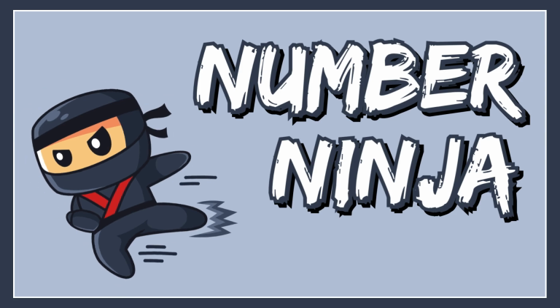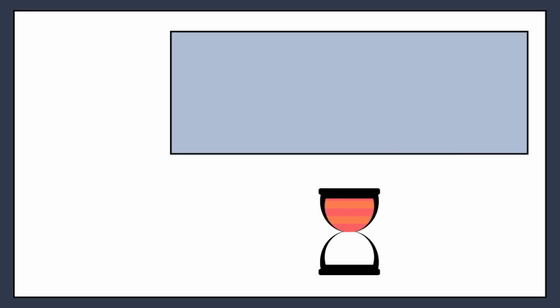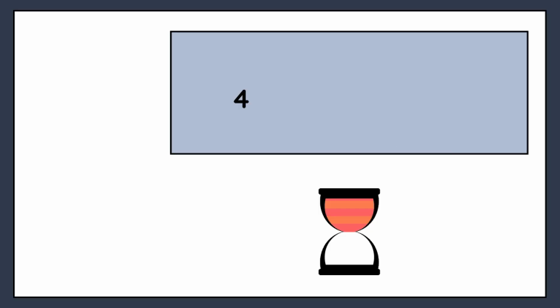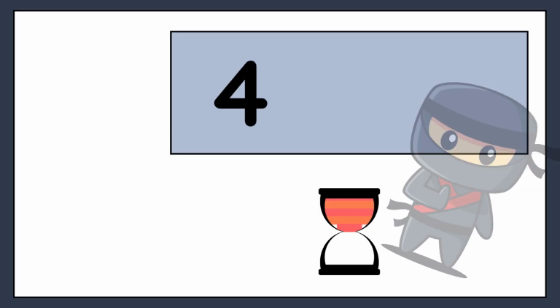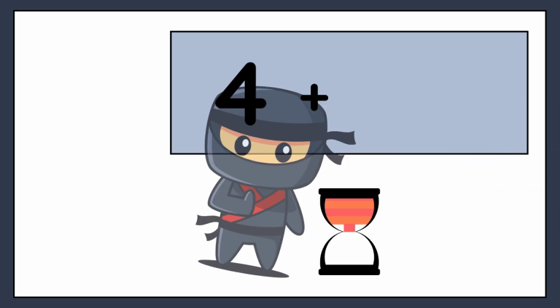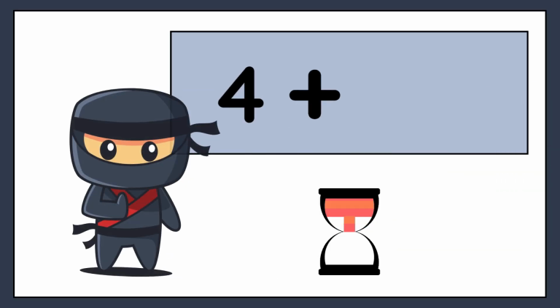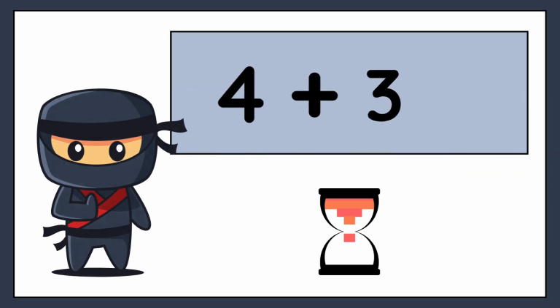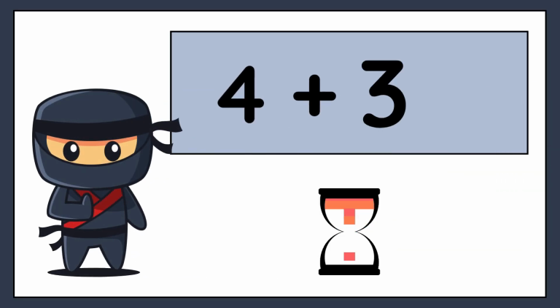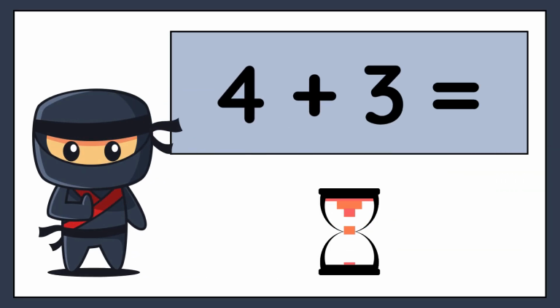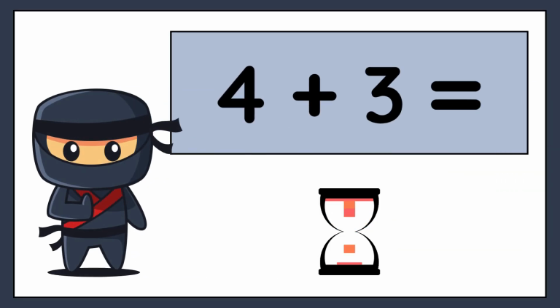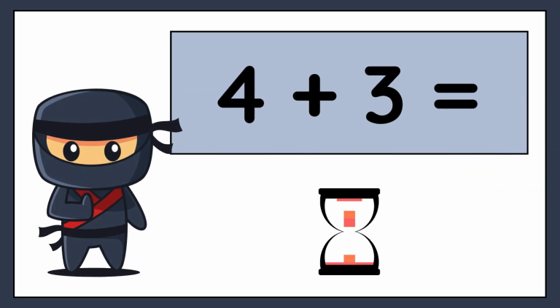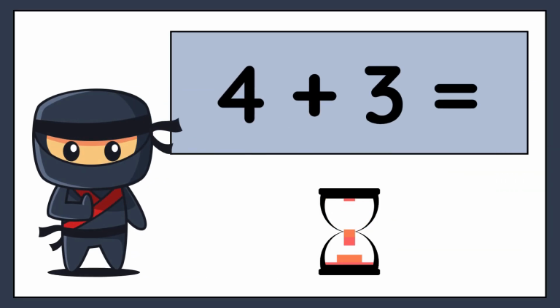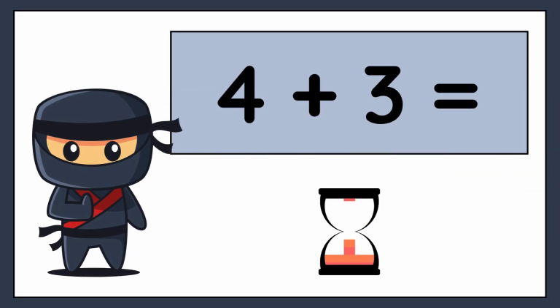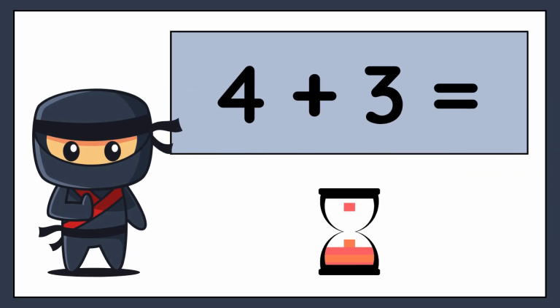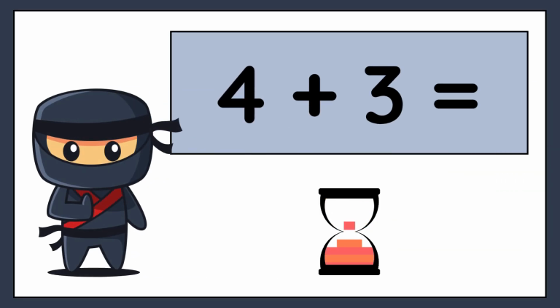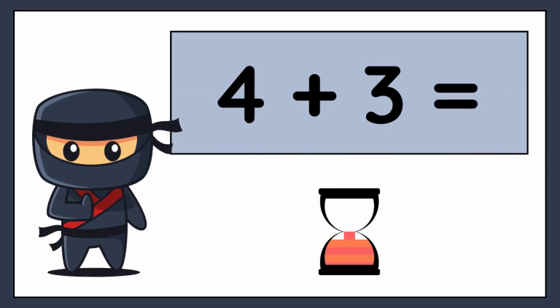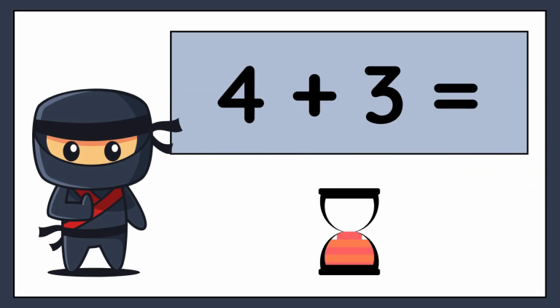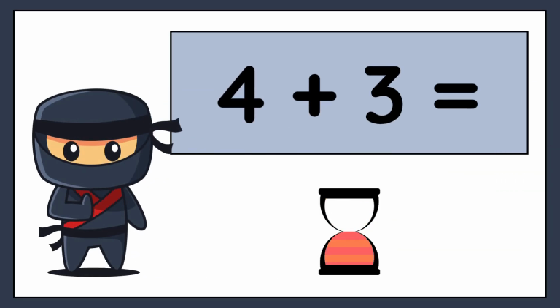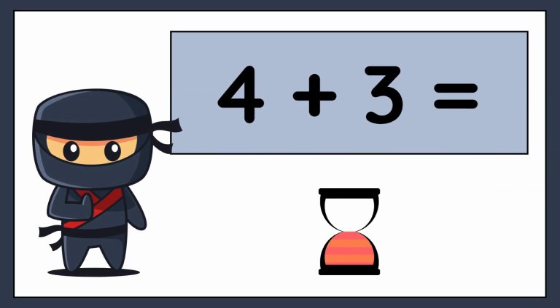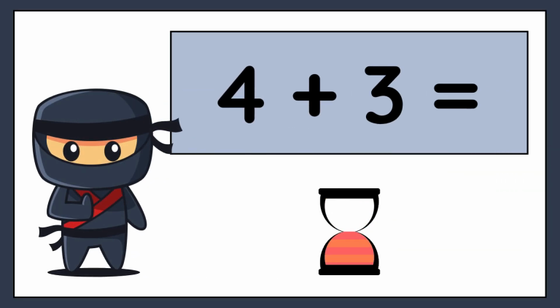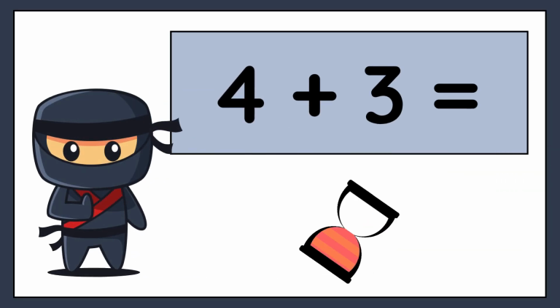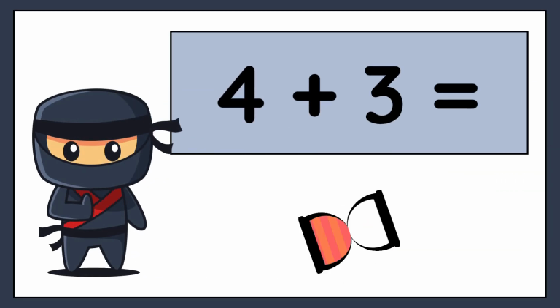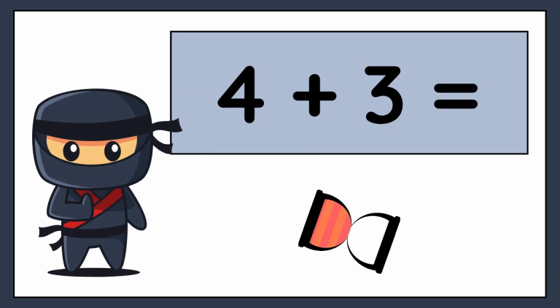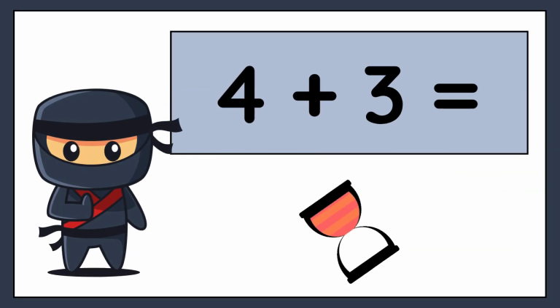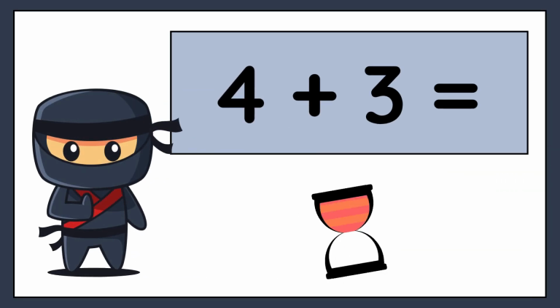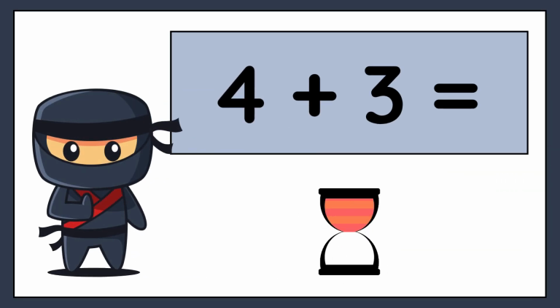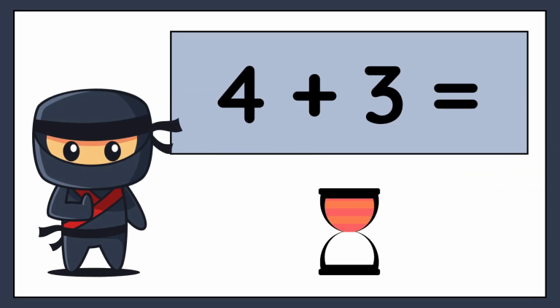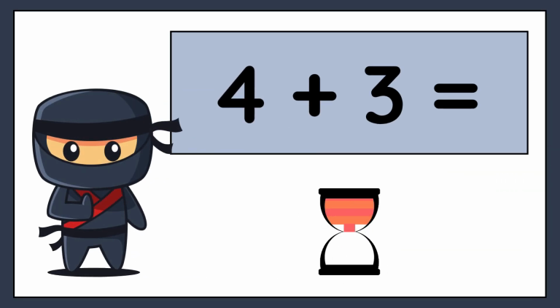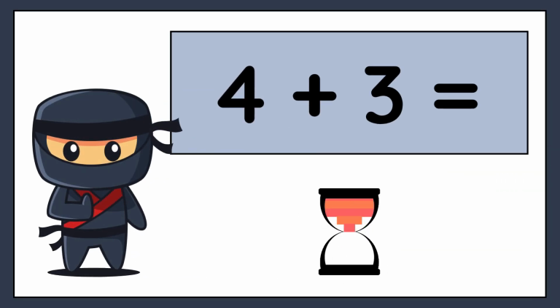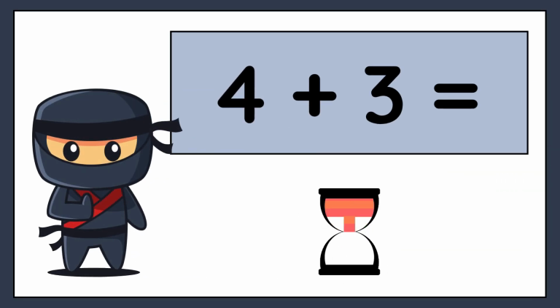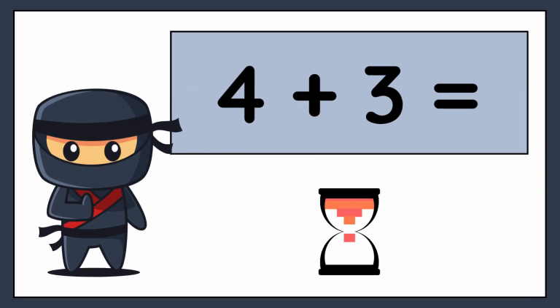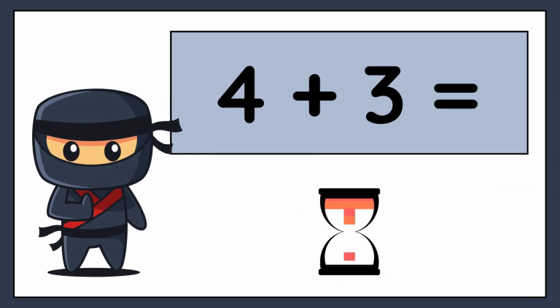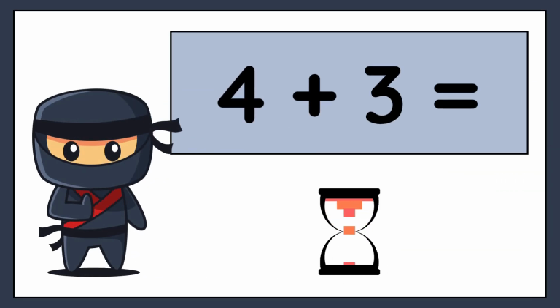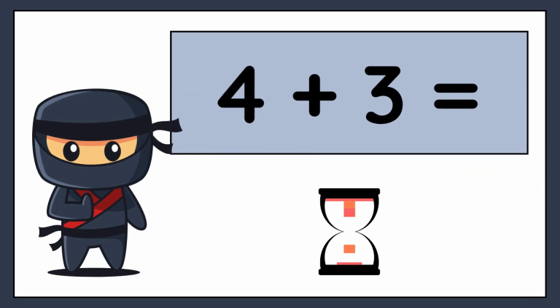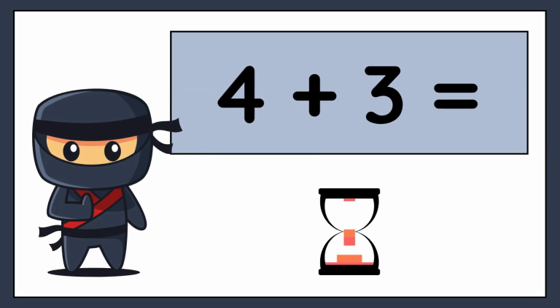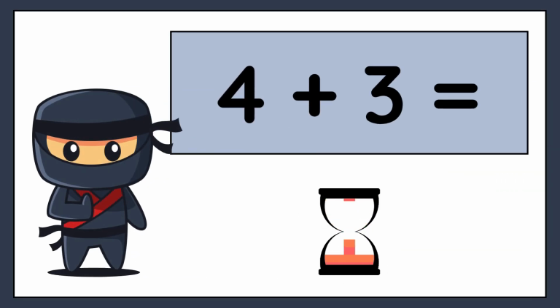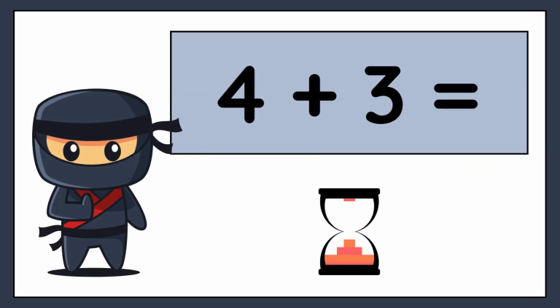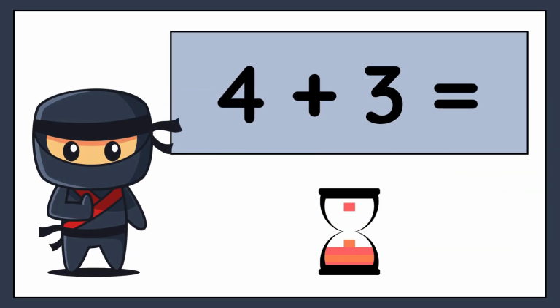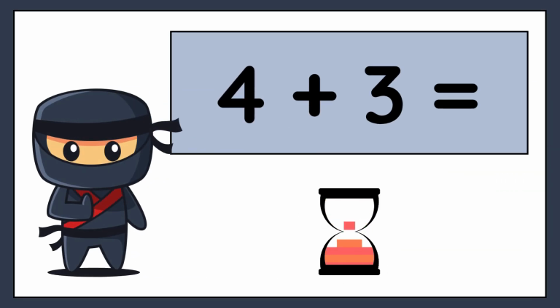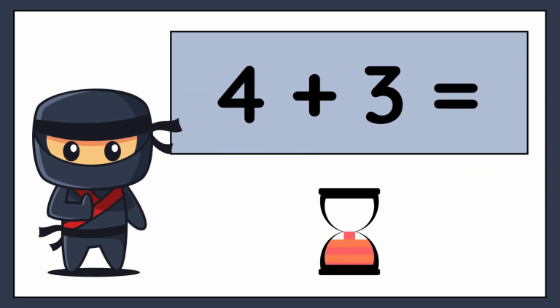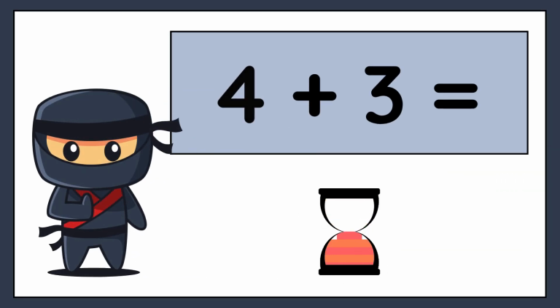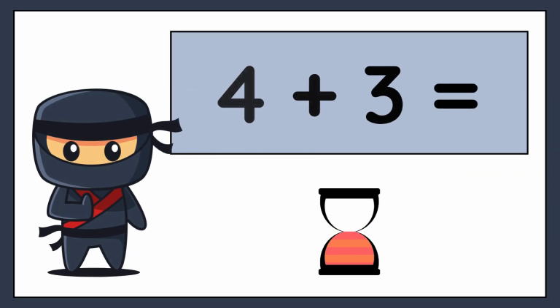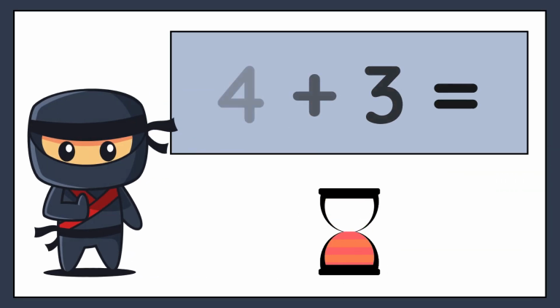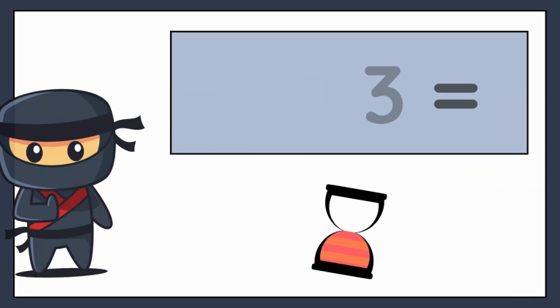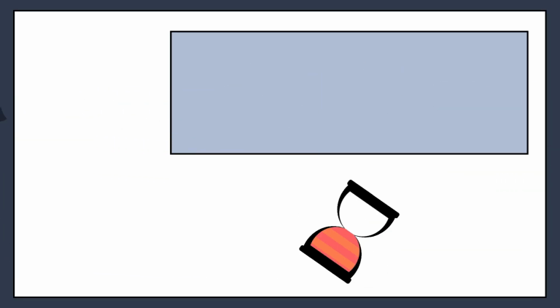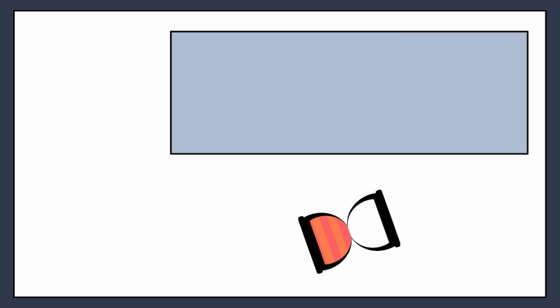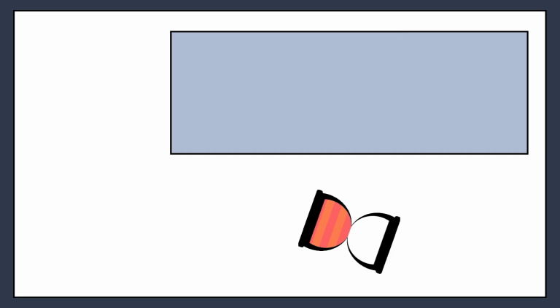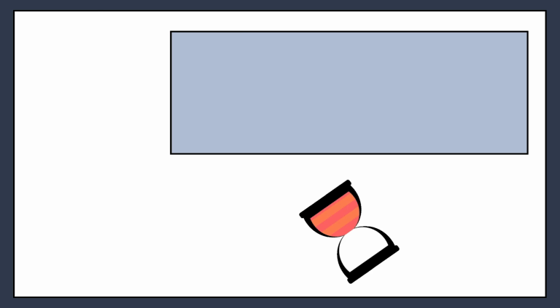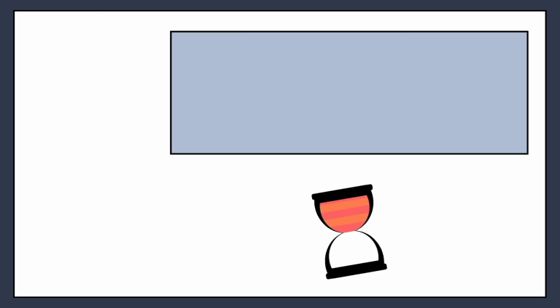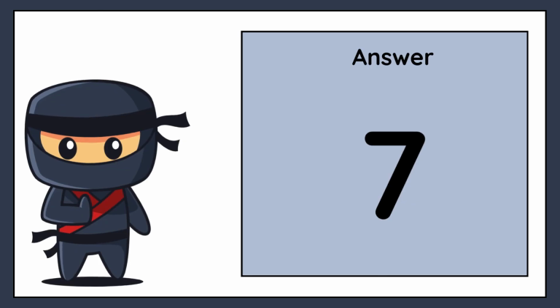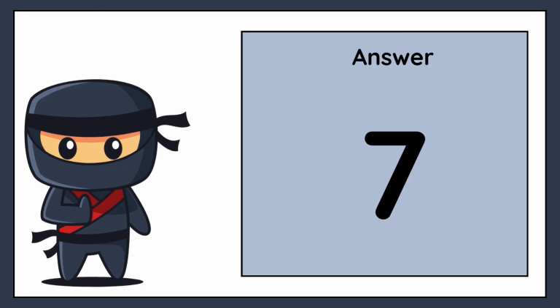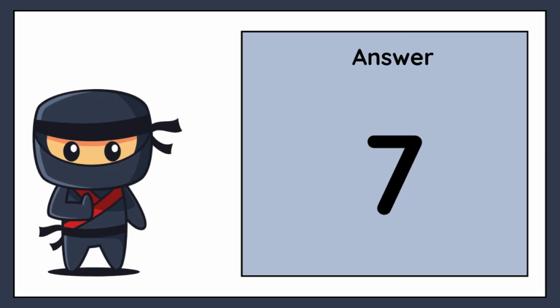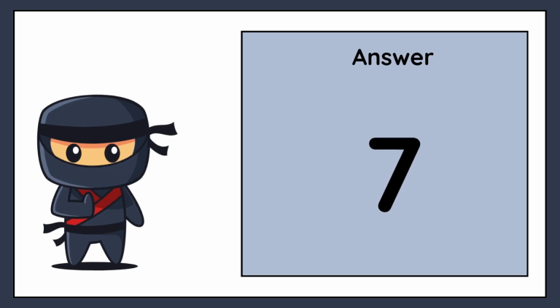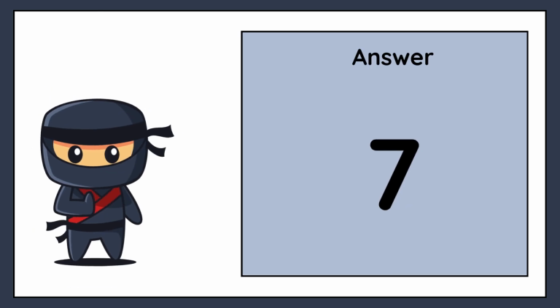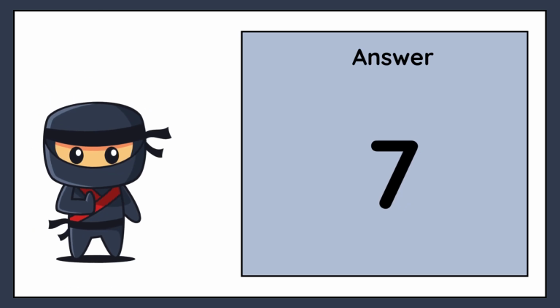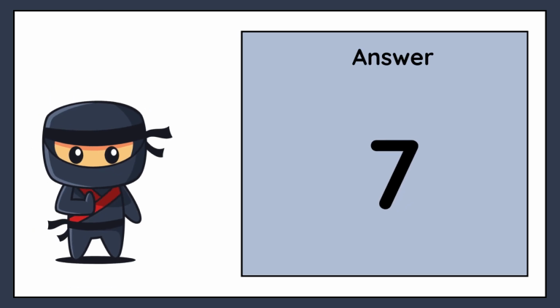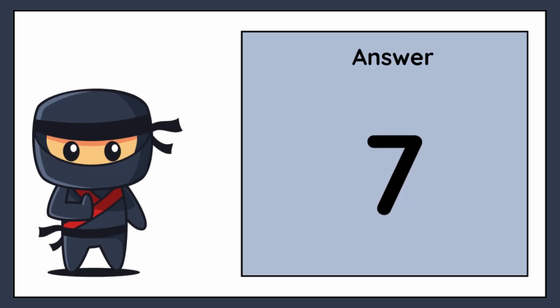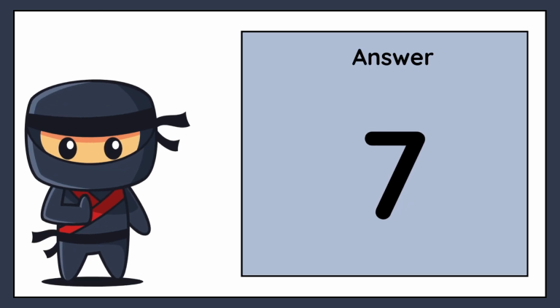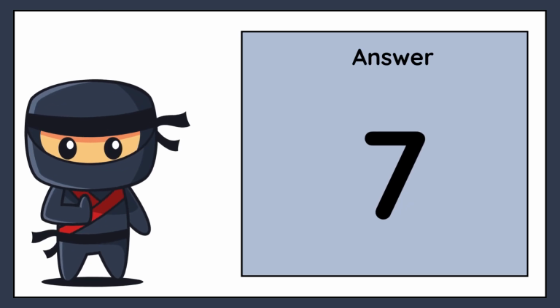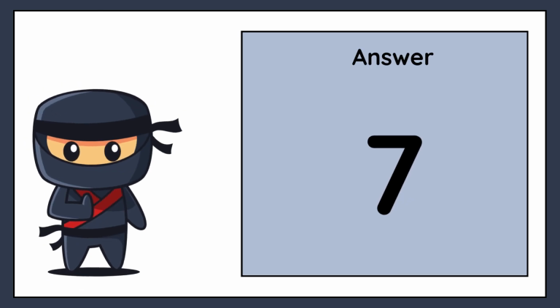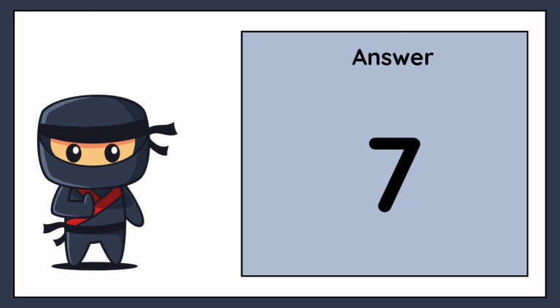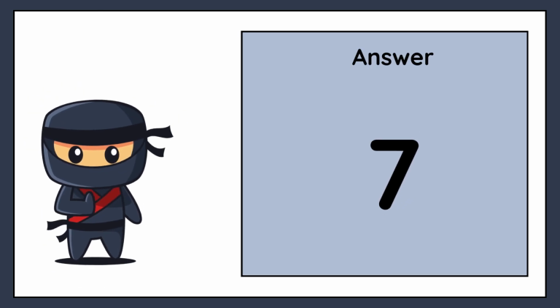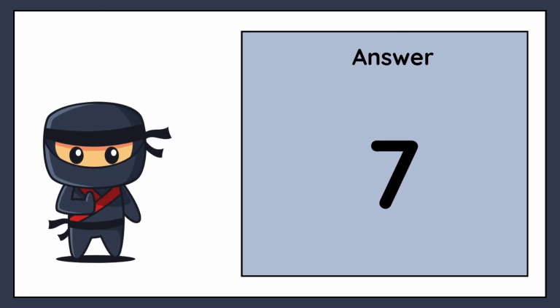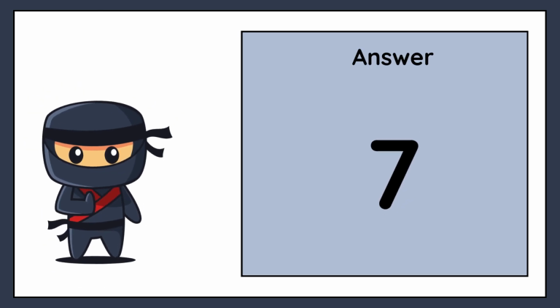4 plus 3 equals. The correct answer is 7.